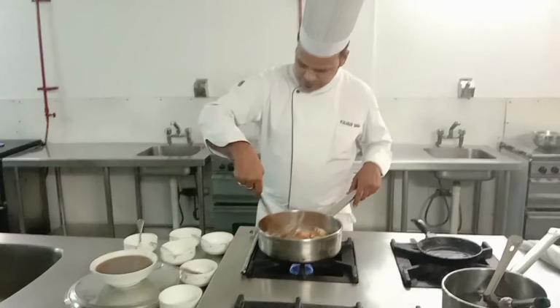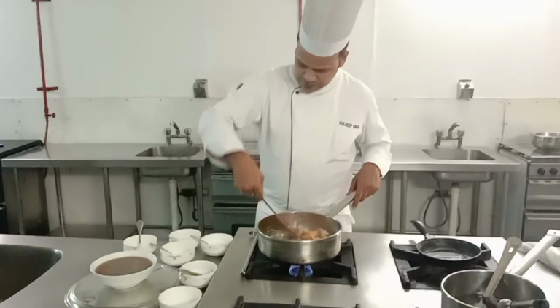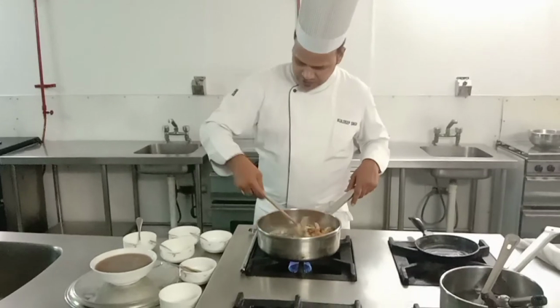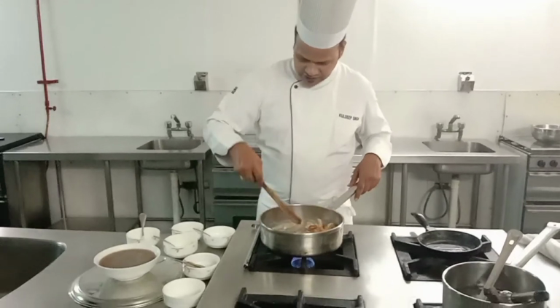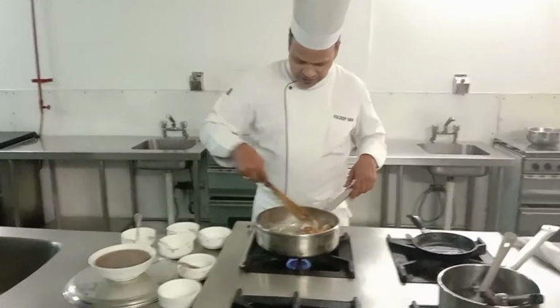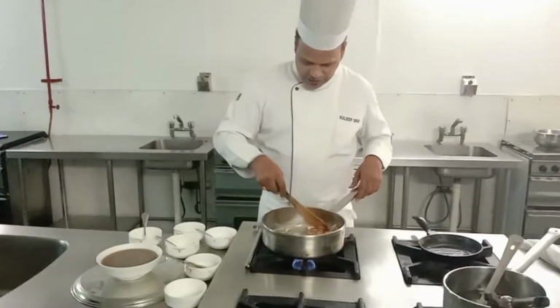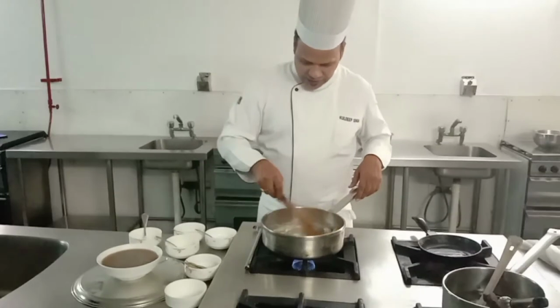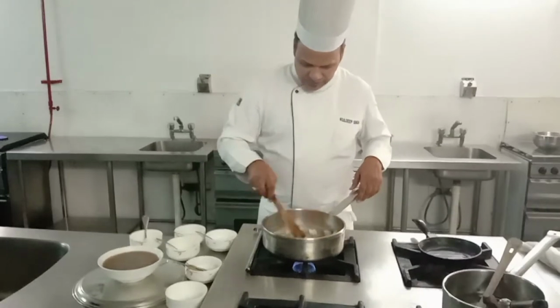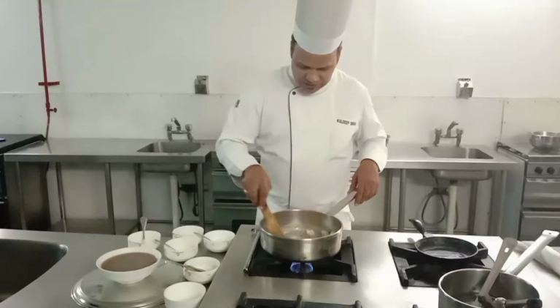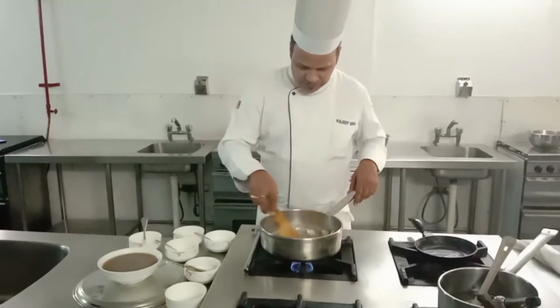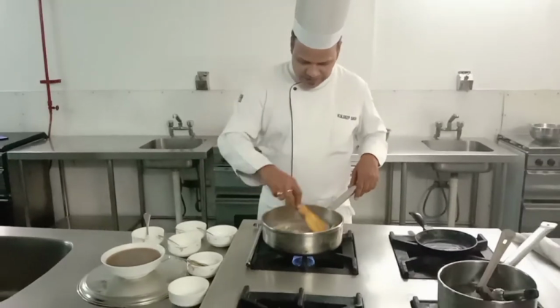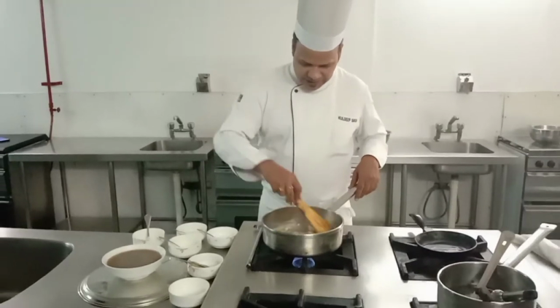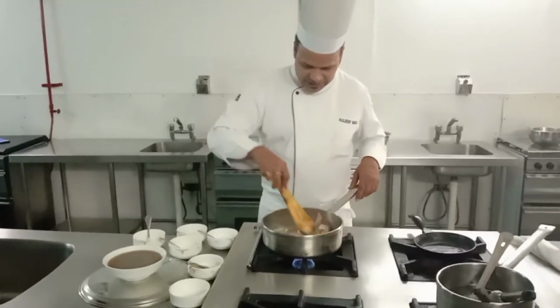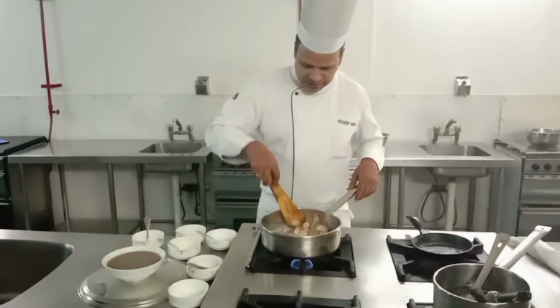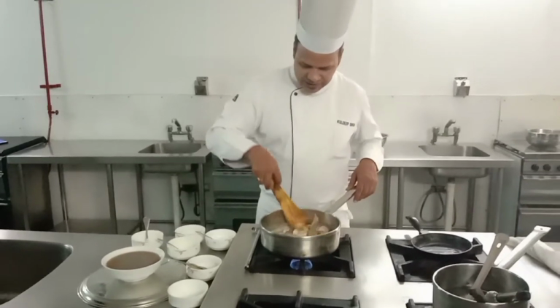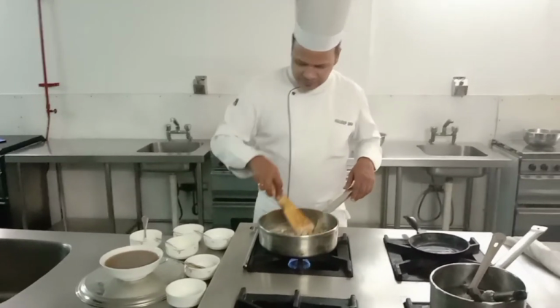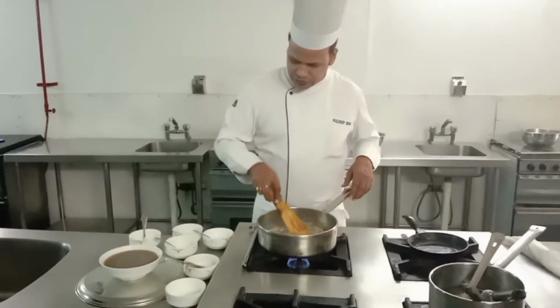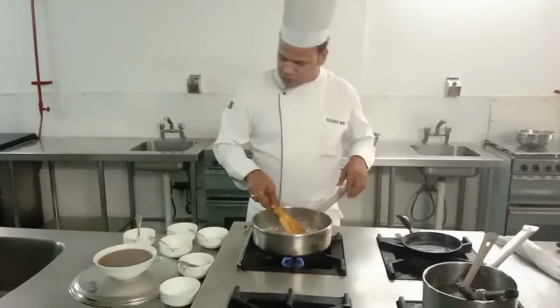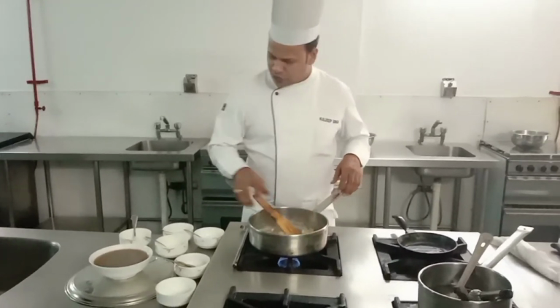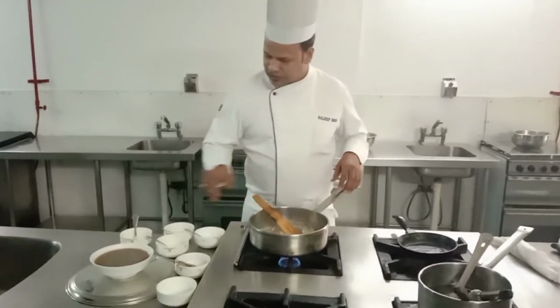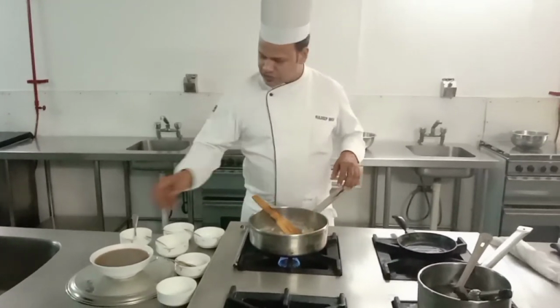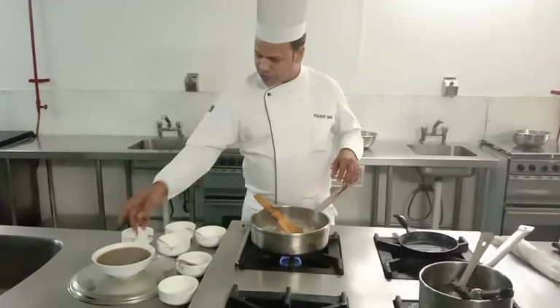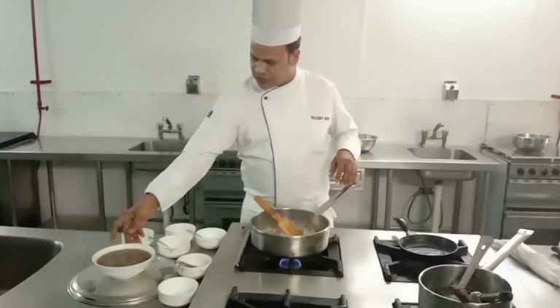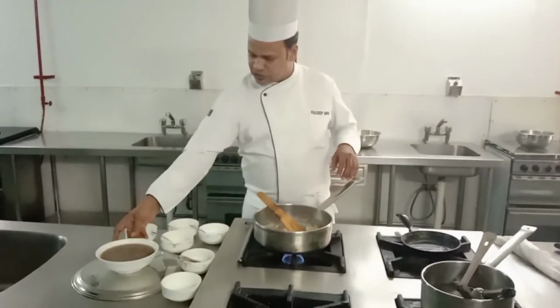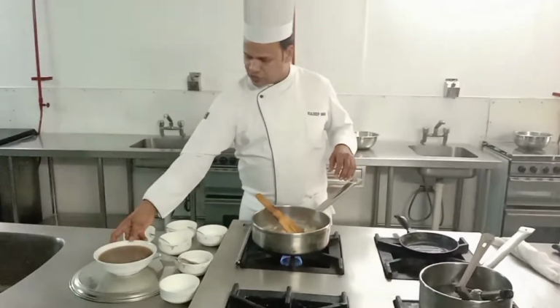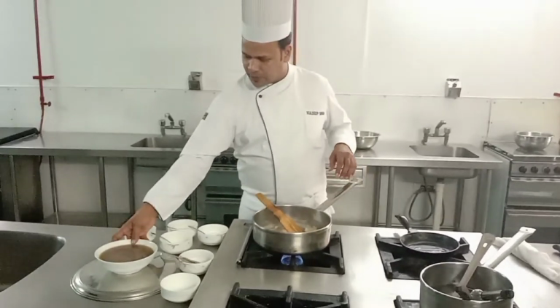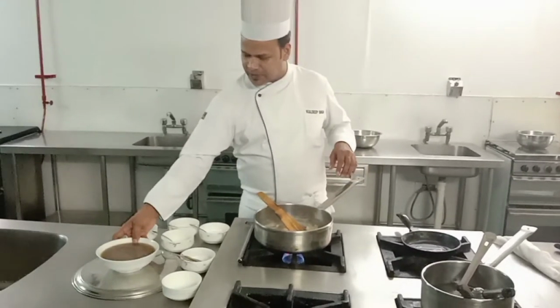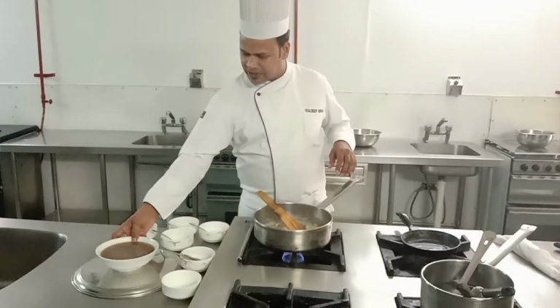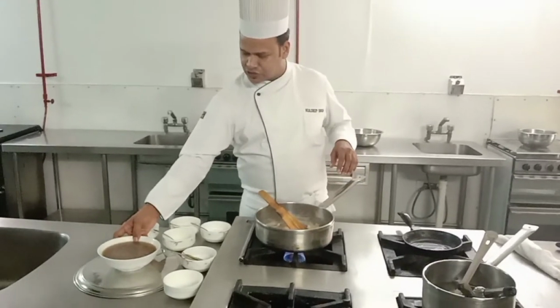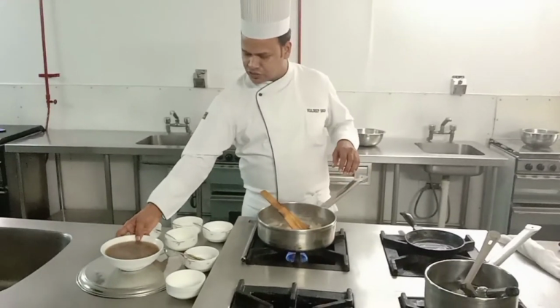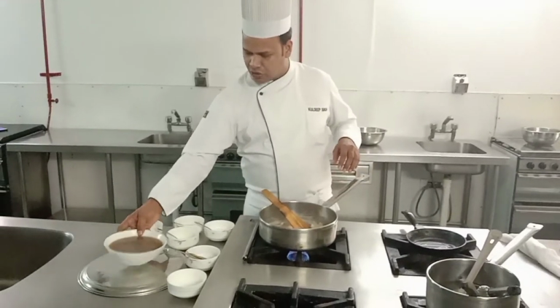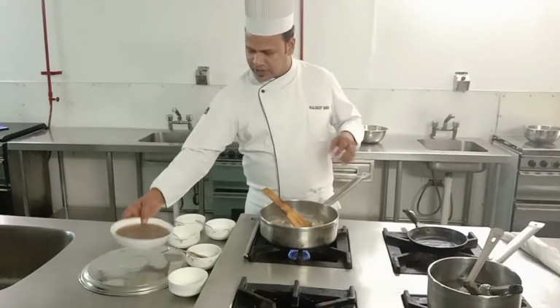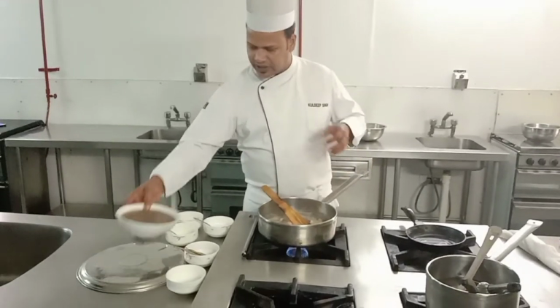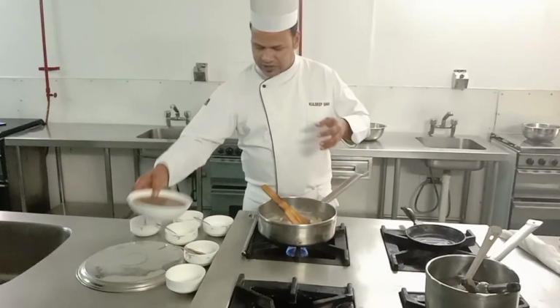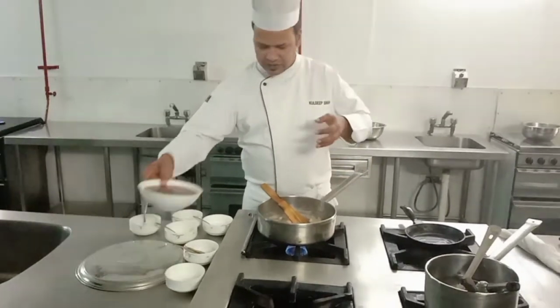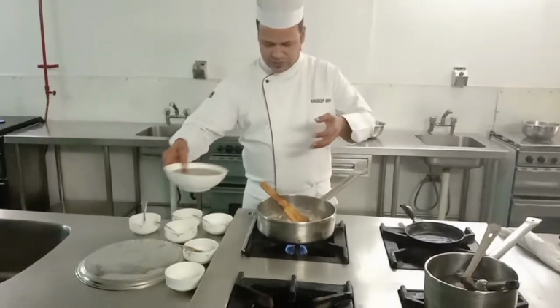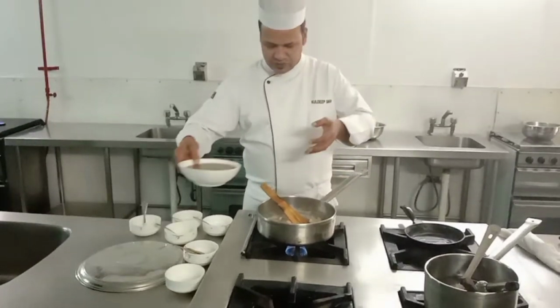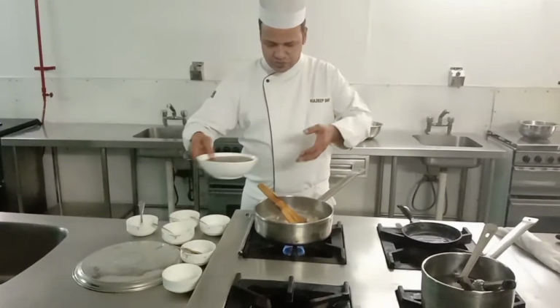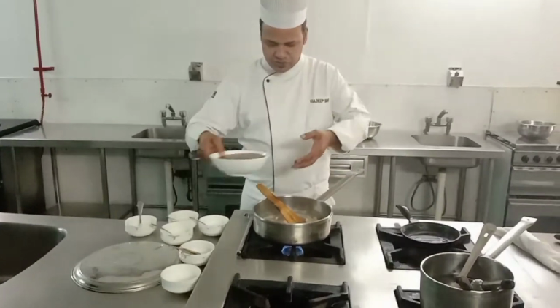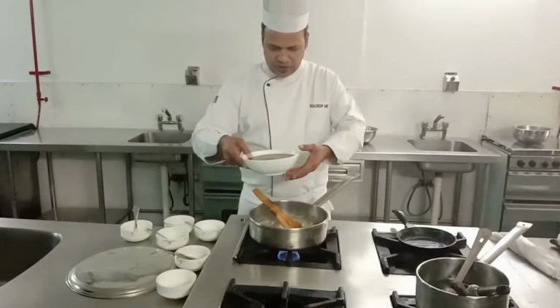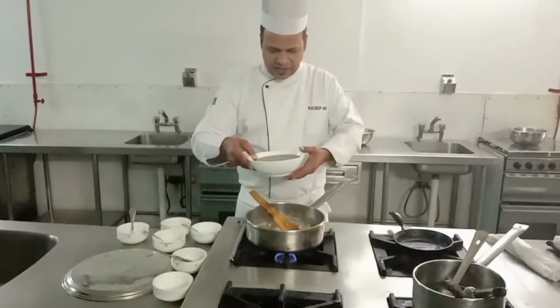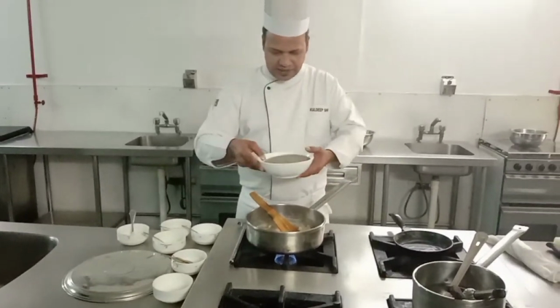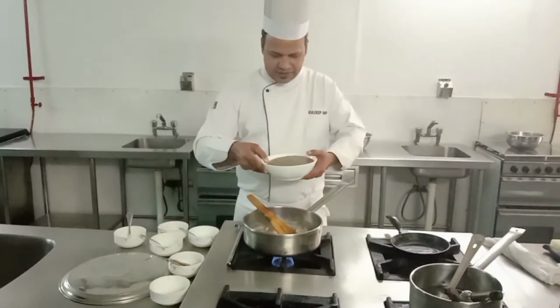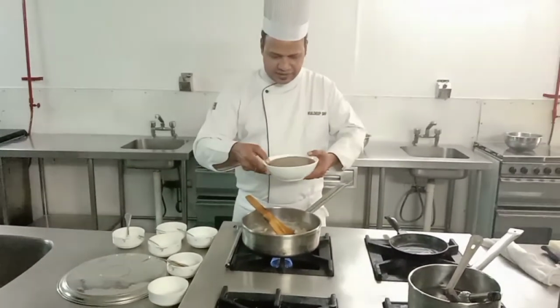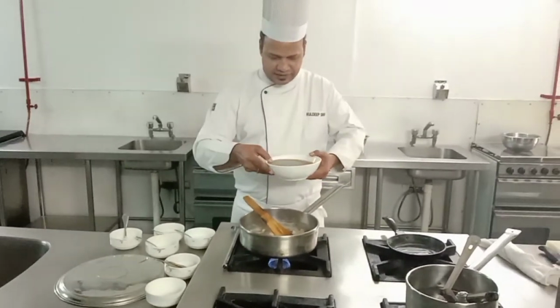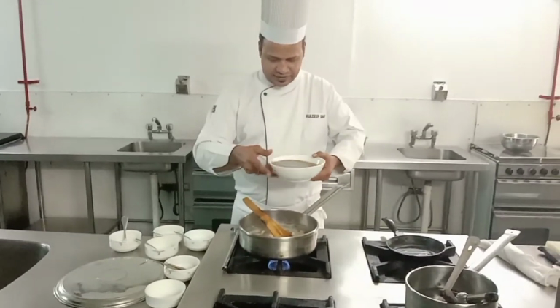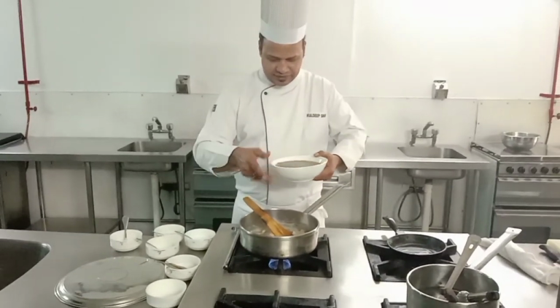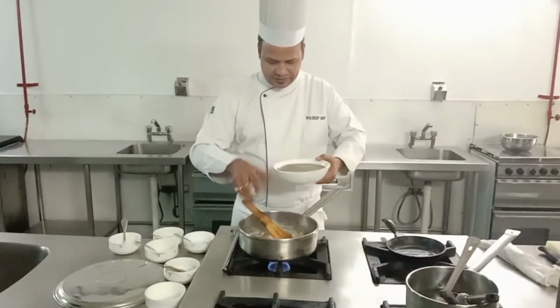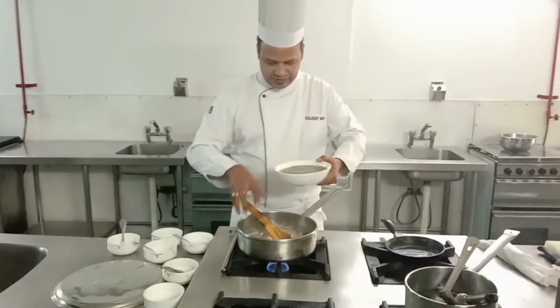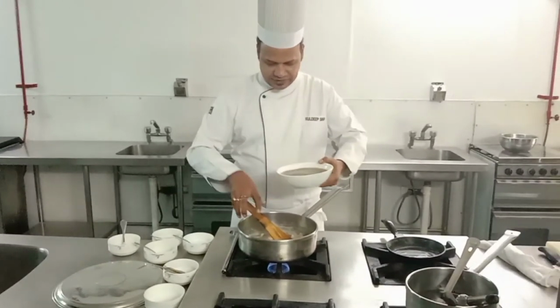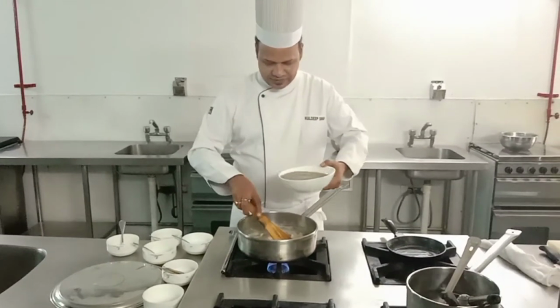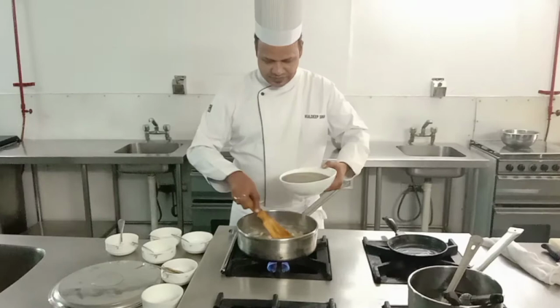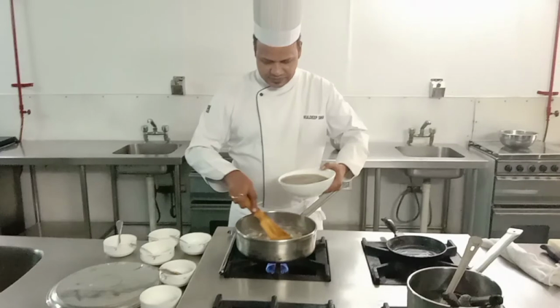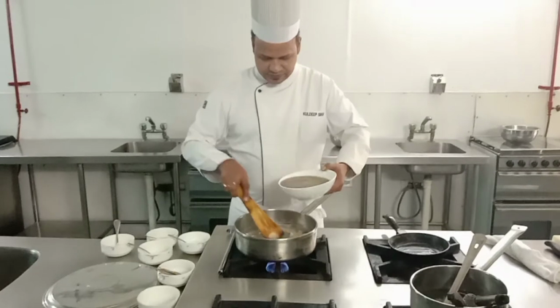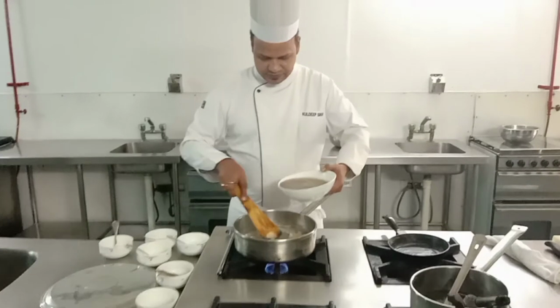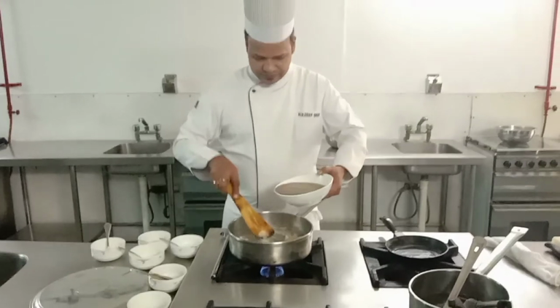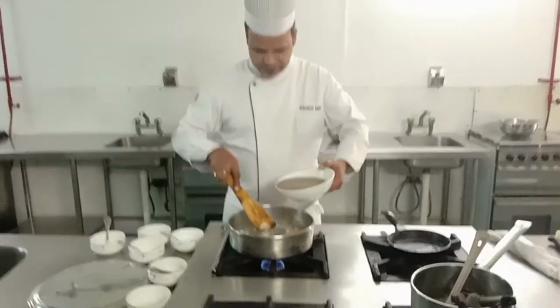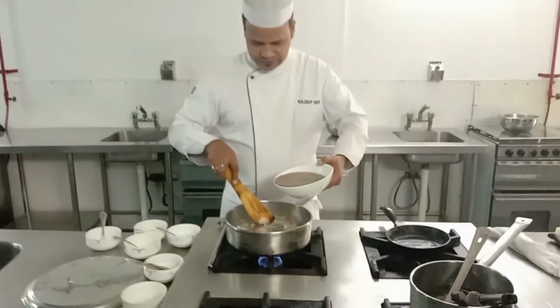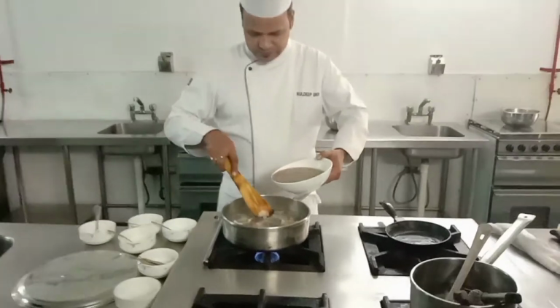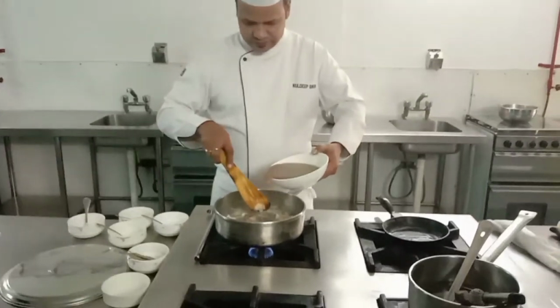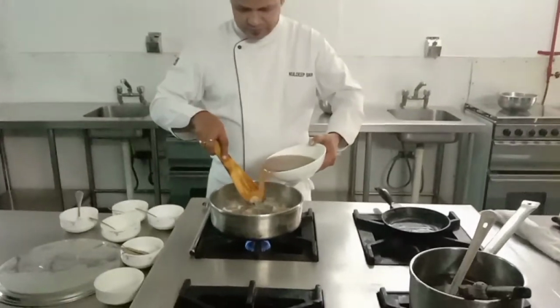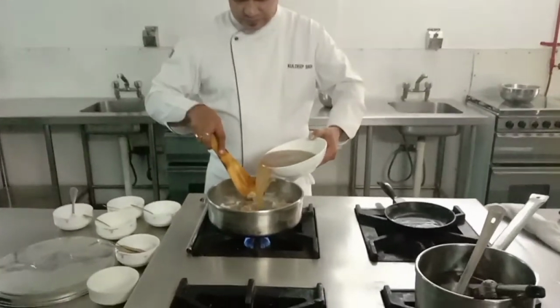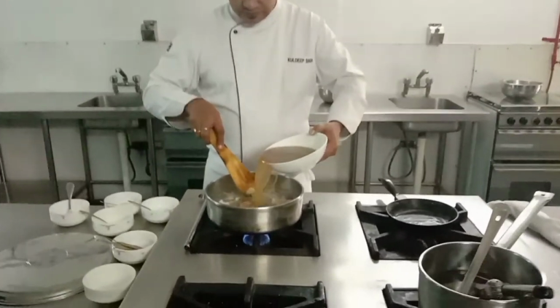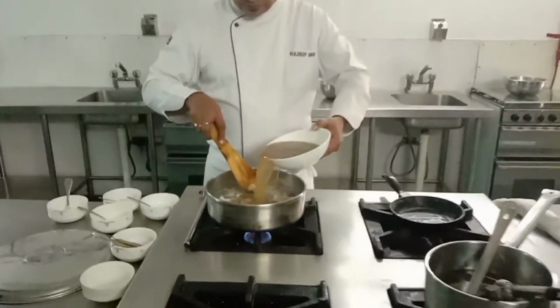Now what do we do? Slowly, slowly add your cold stock to the hot roux.